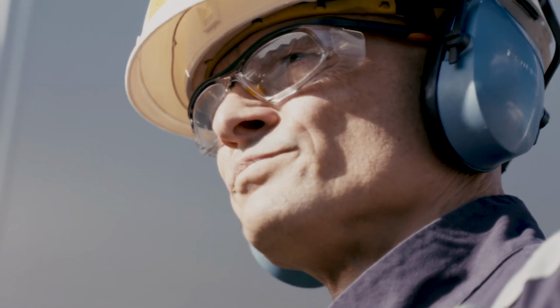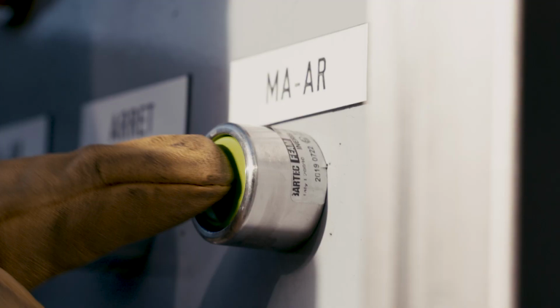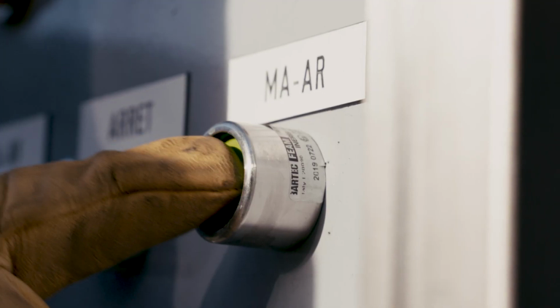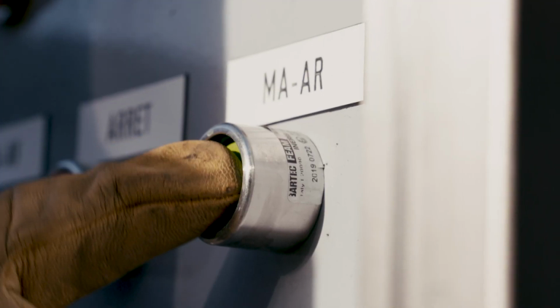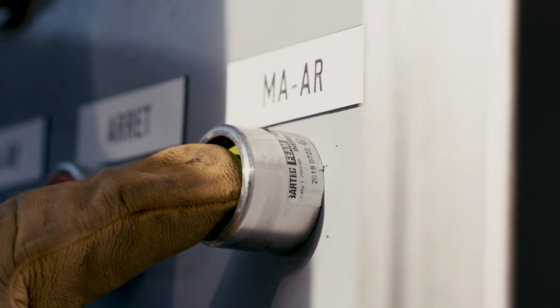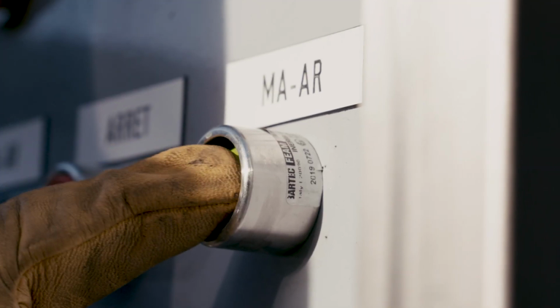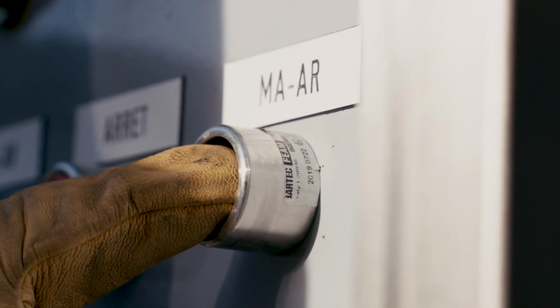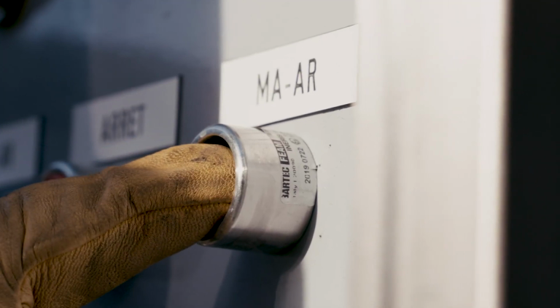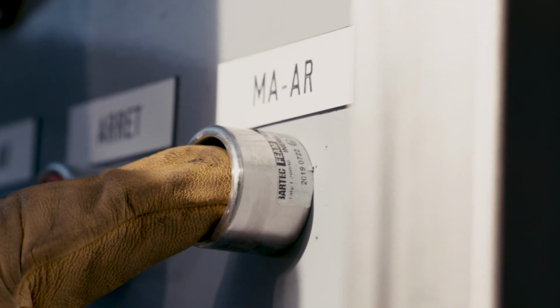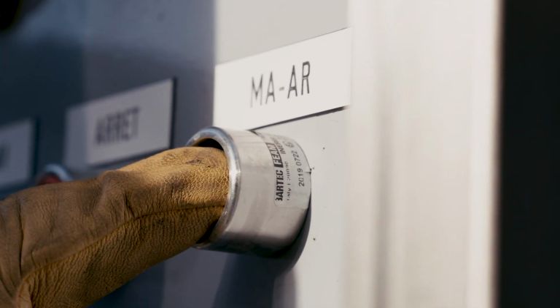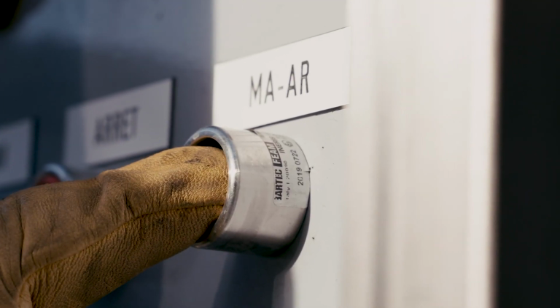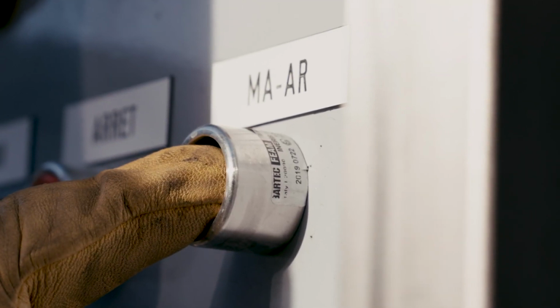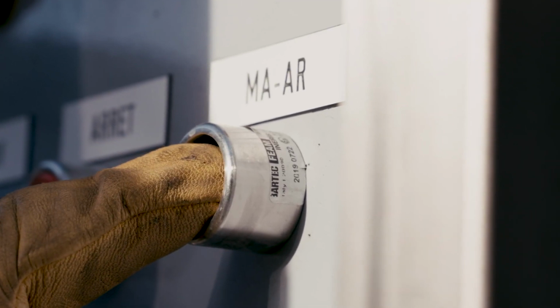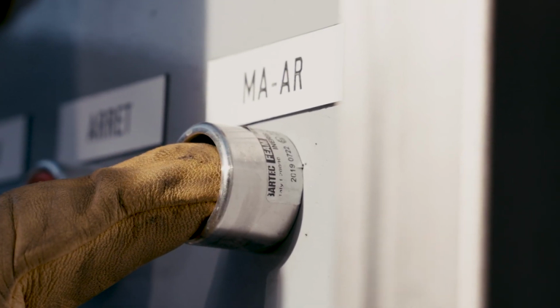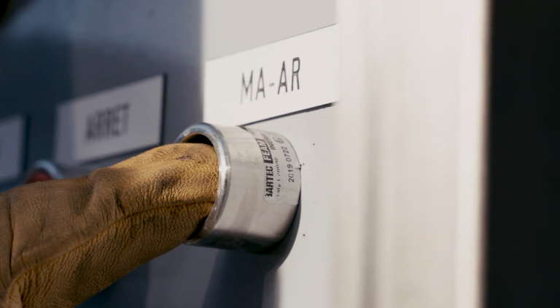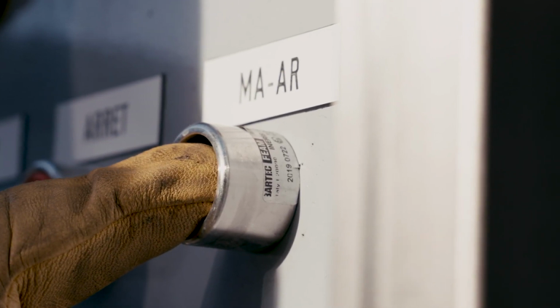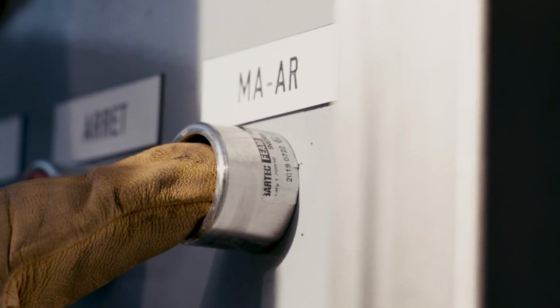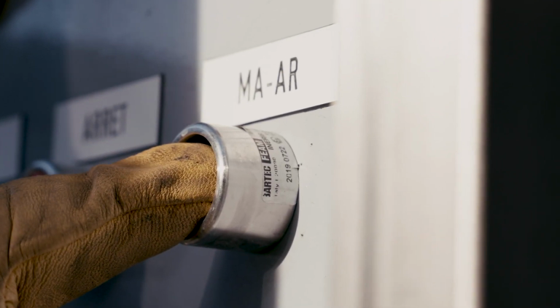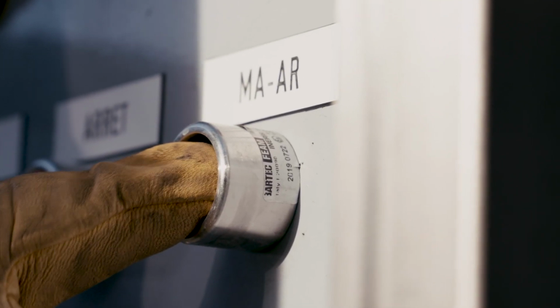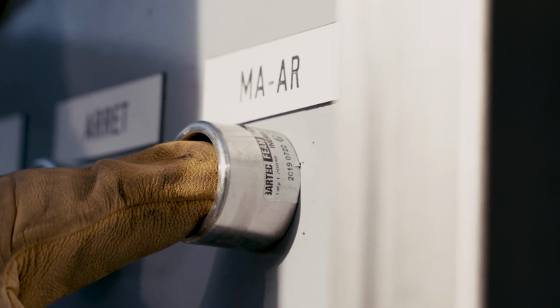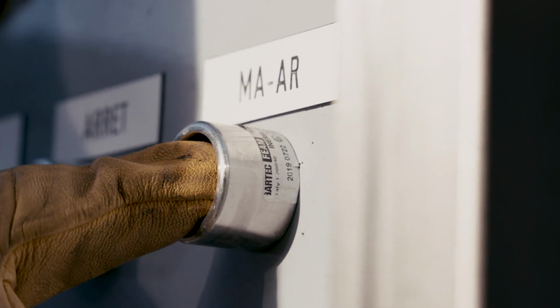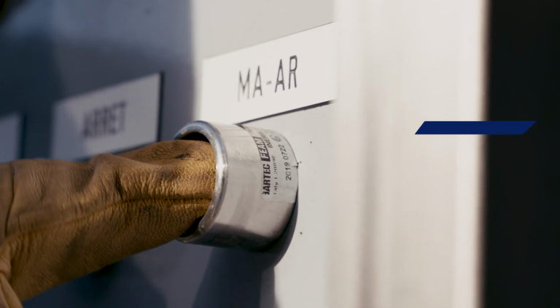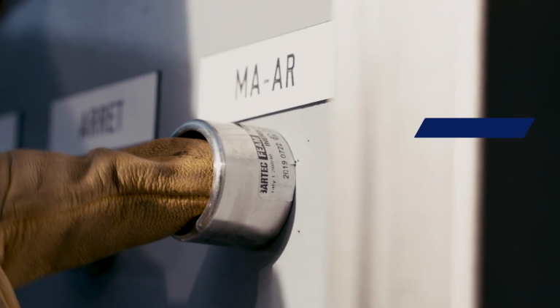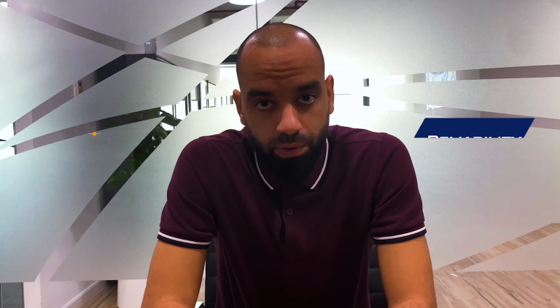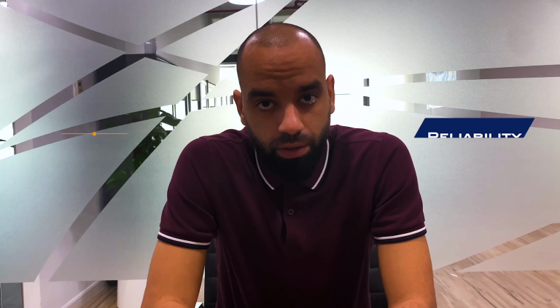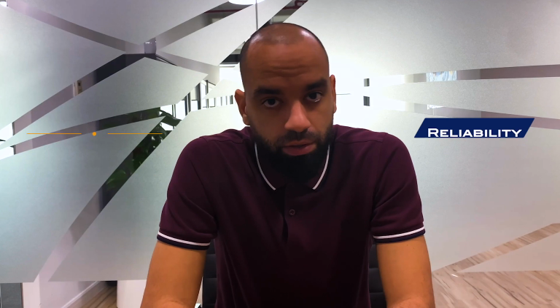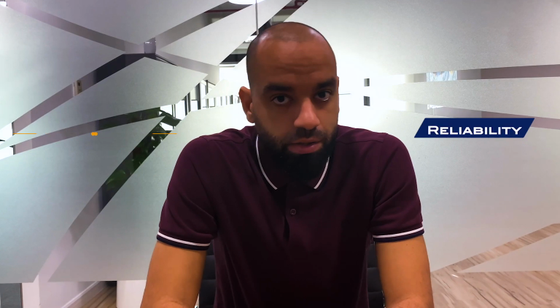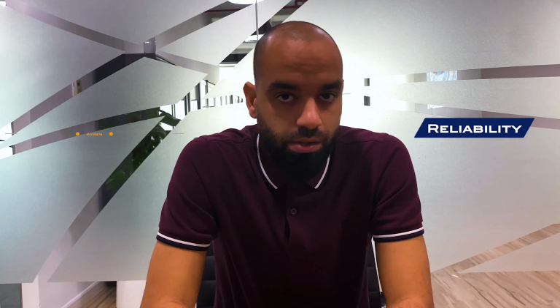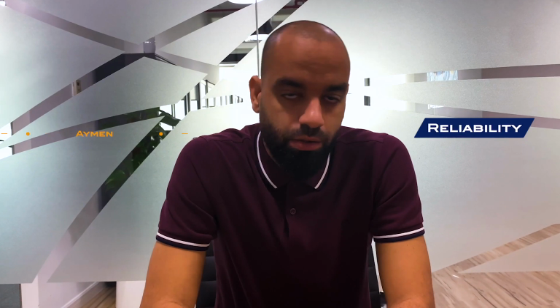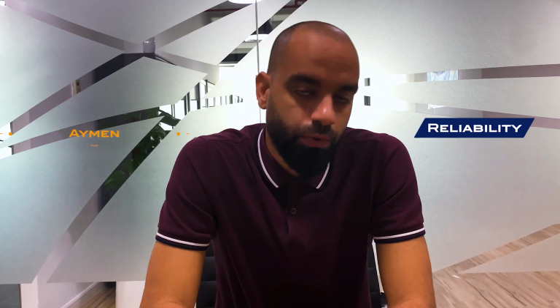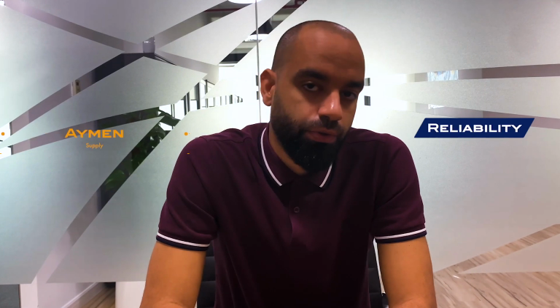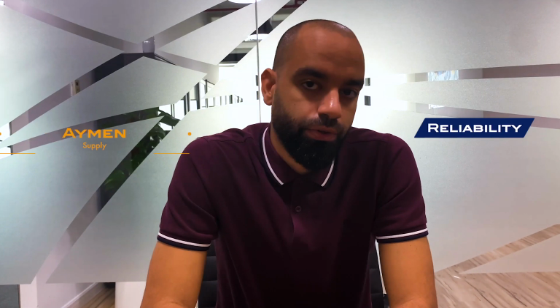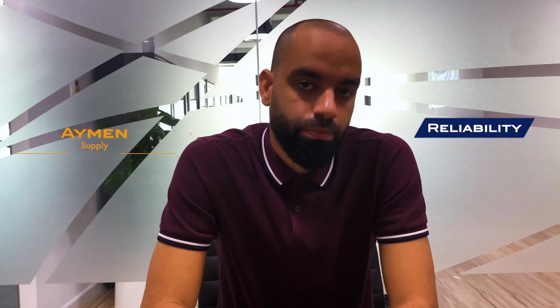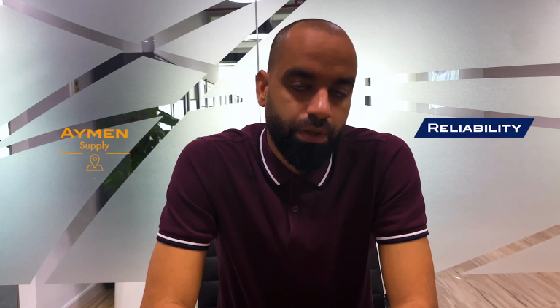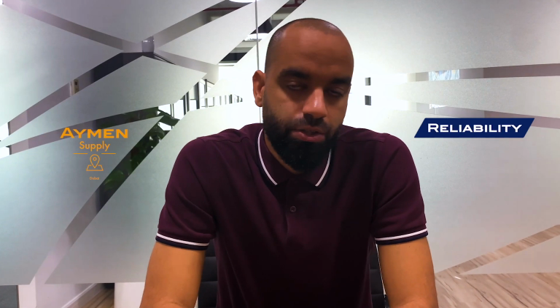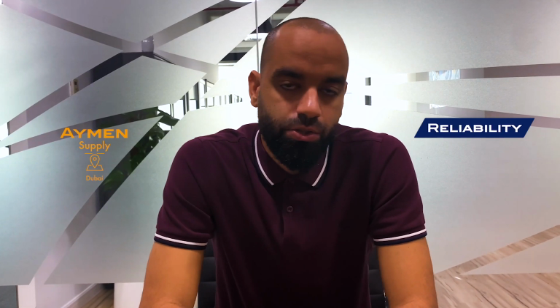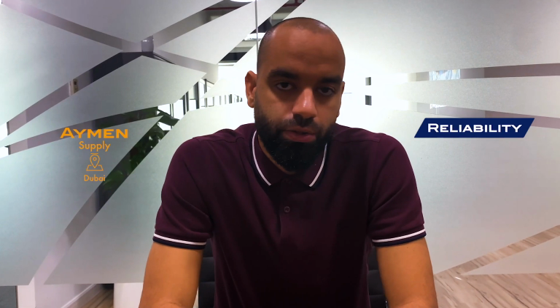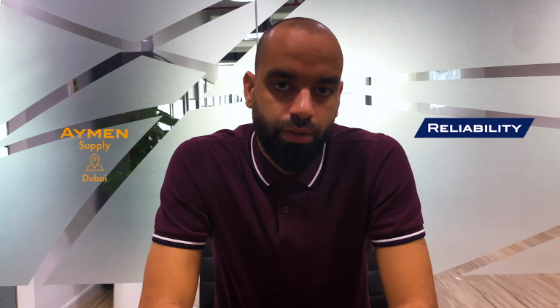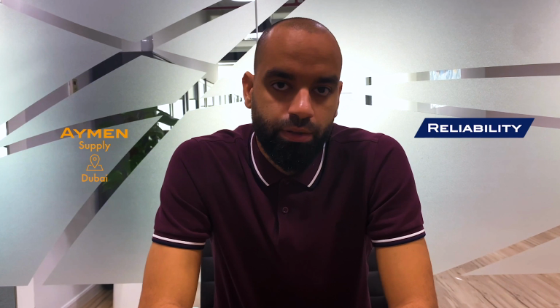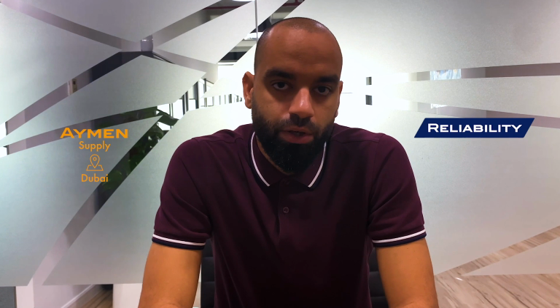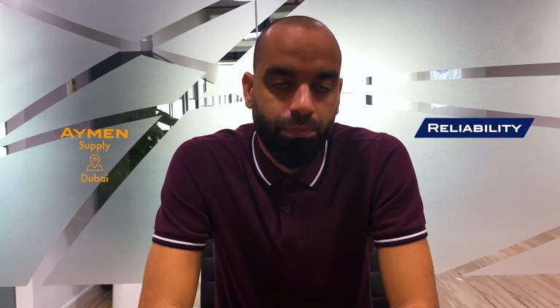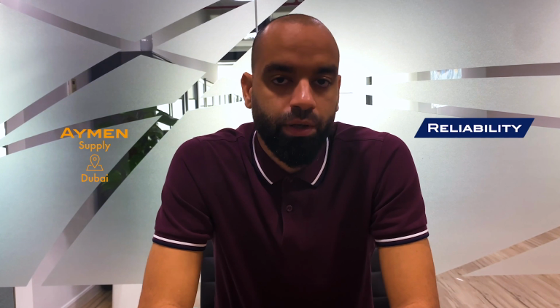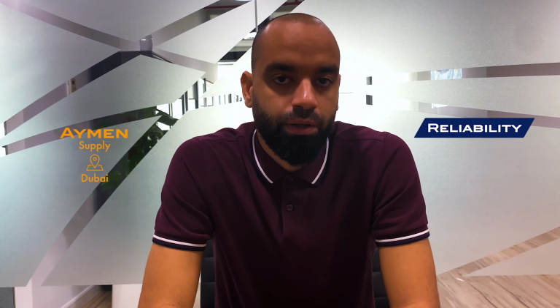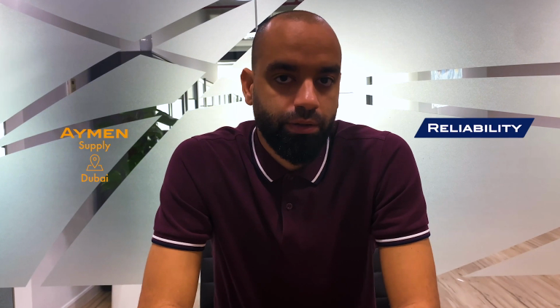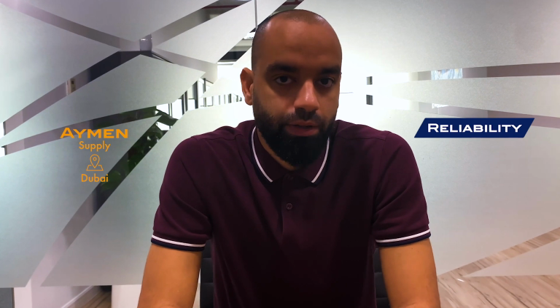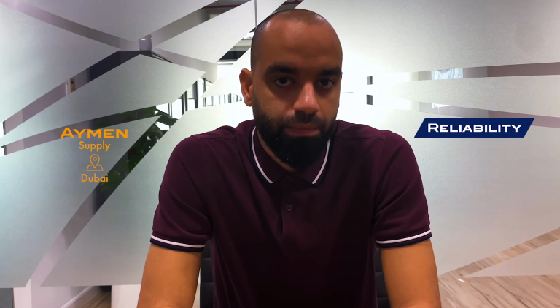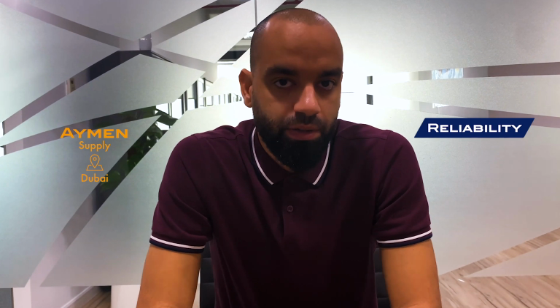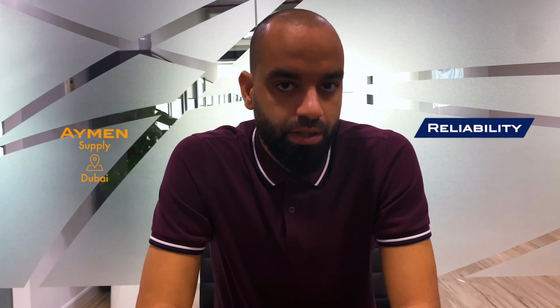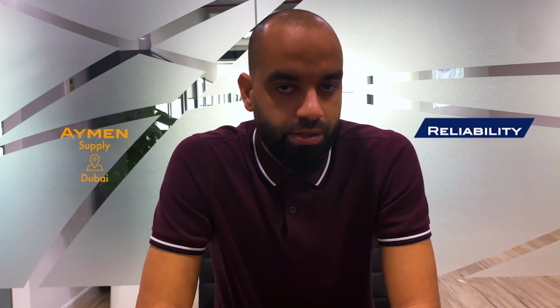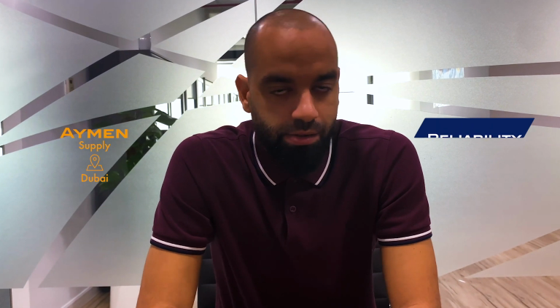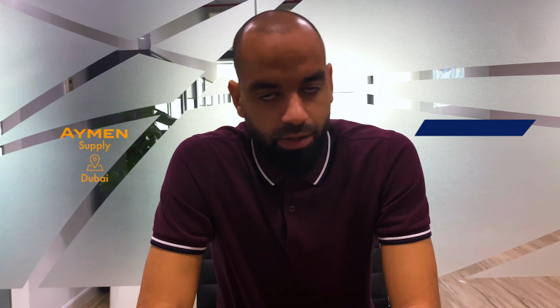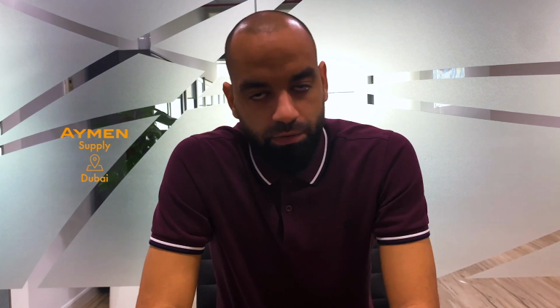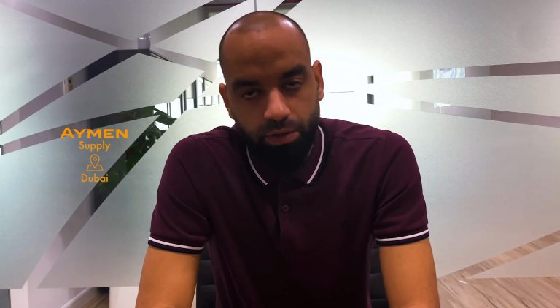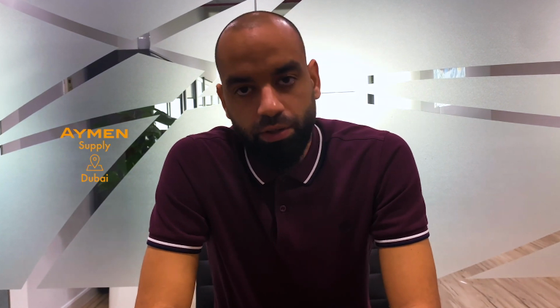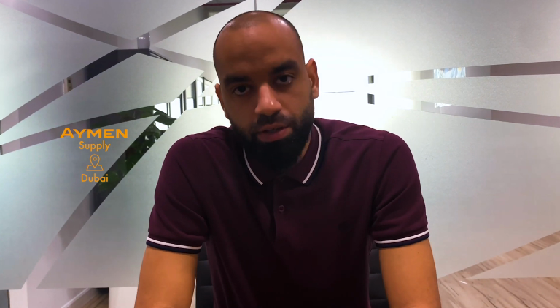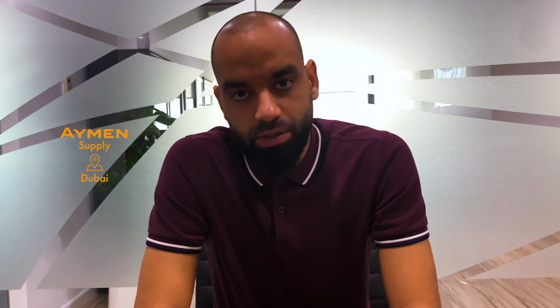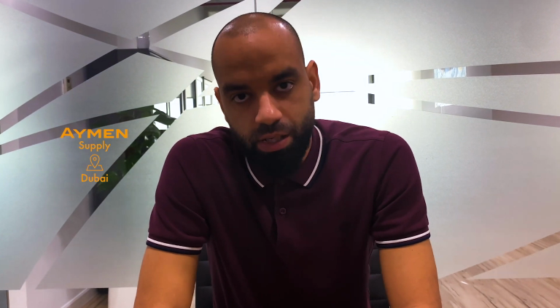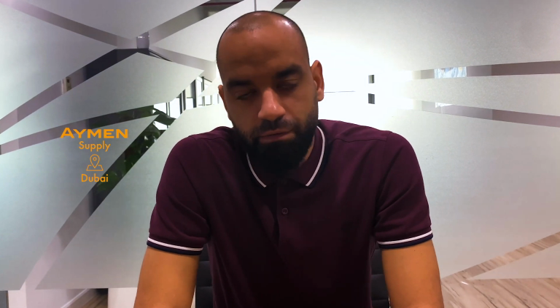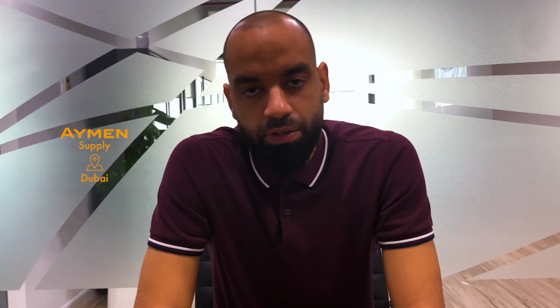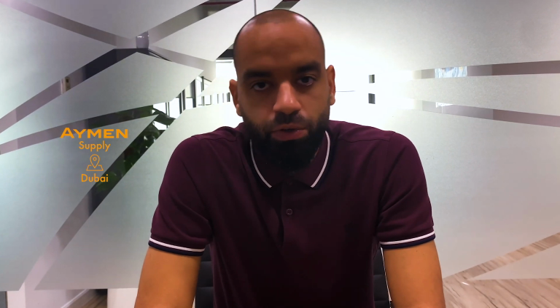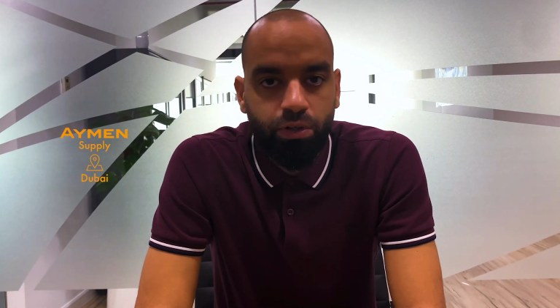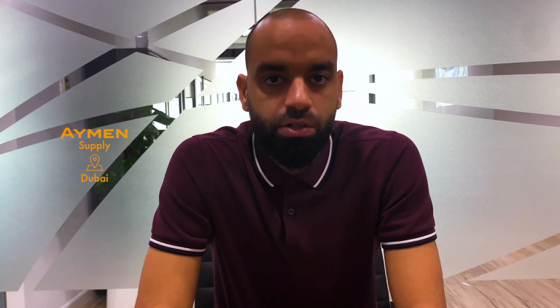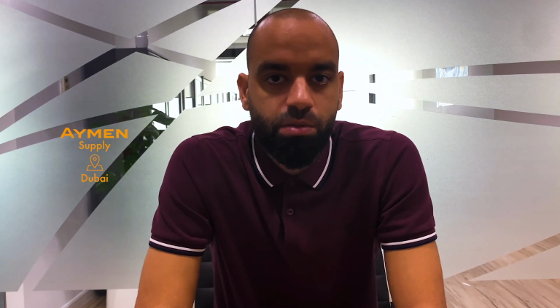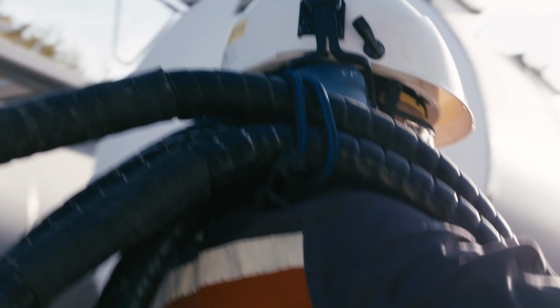Arkema works worldwide with a list of reliable partners in order to make sure that our product, the MTS, is delivered safely to our customers.